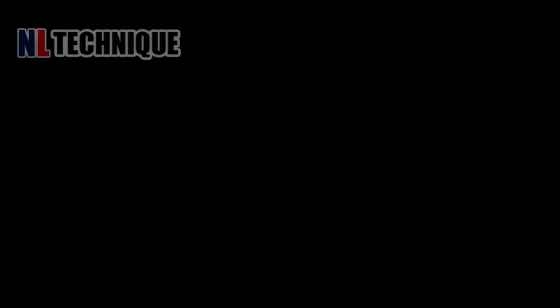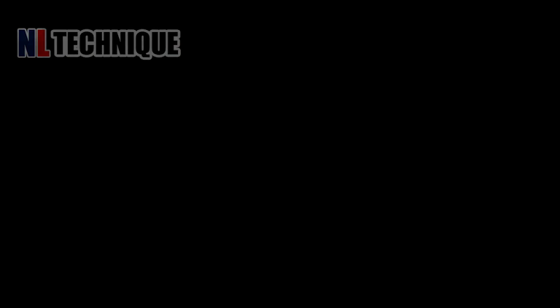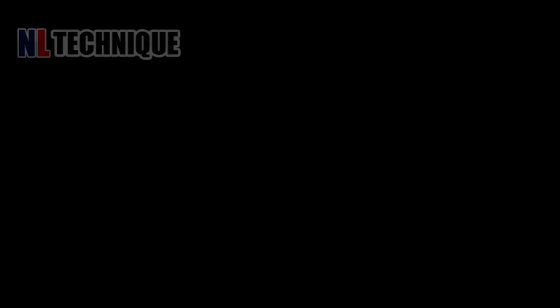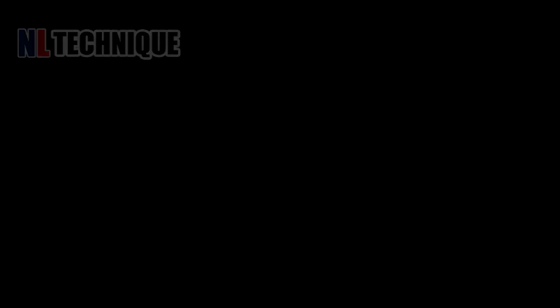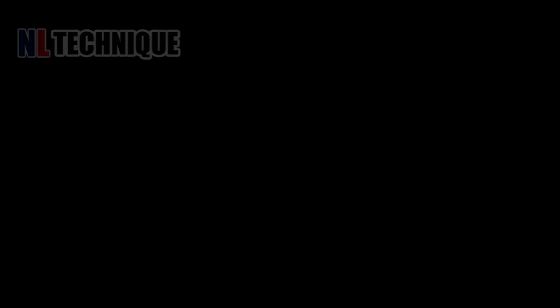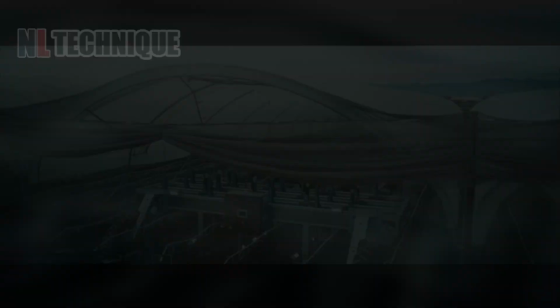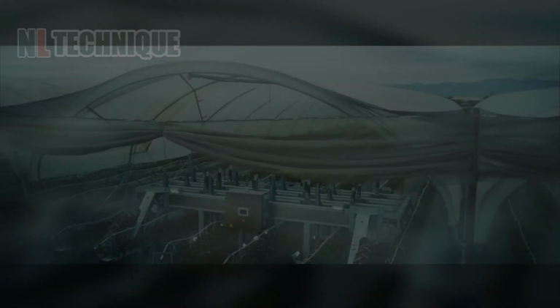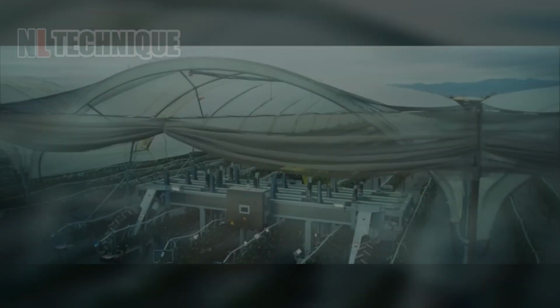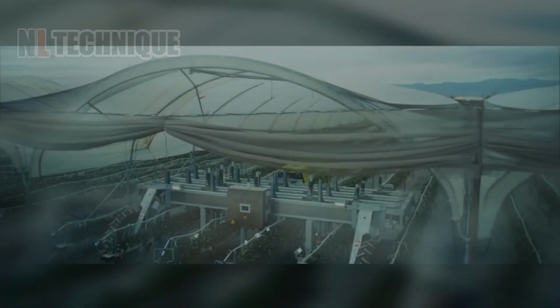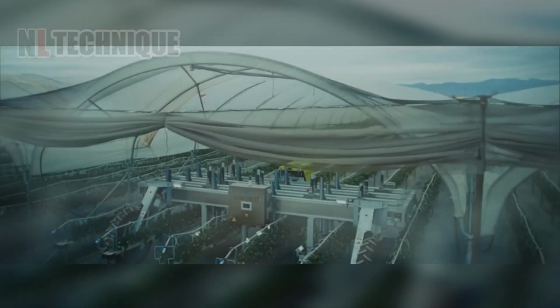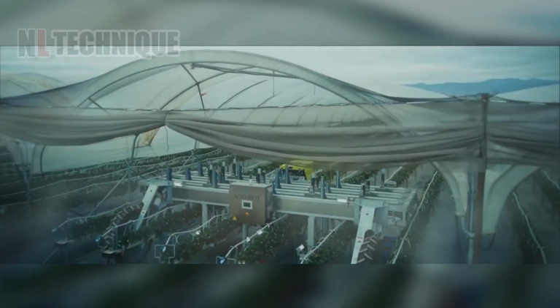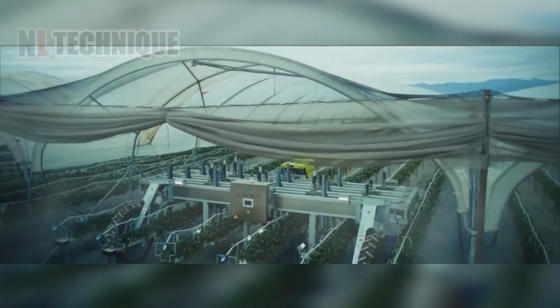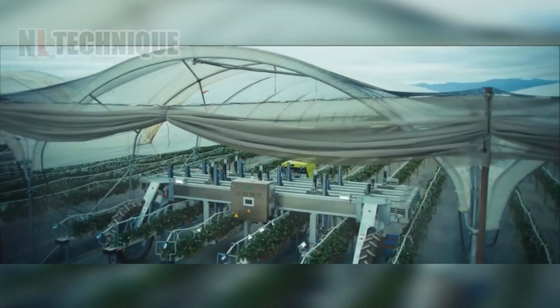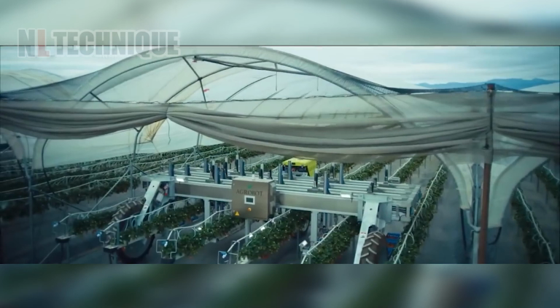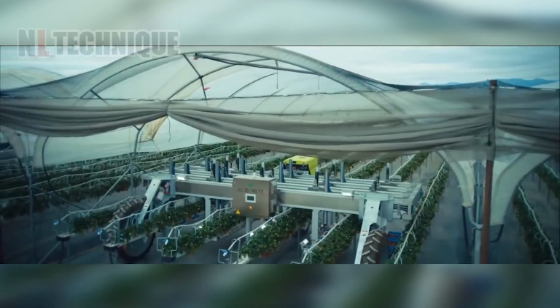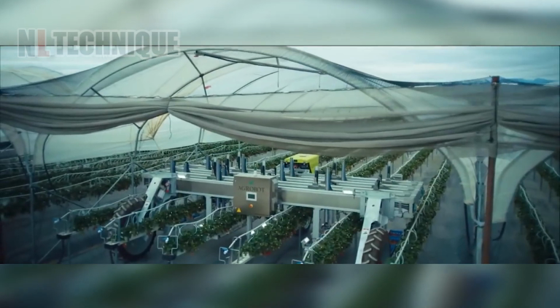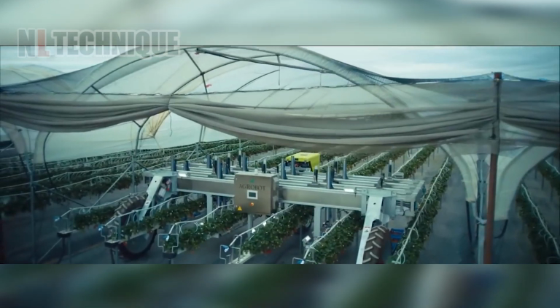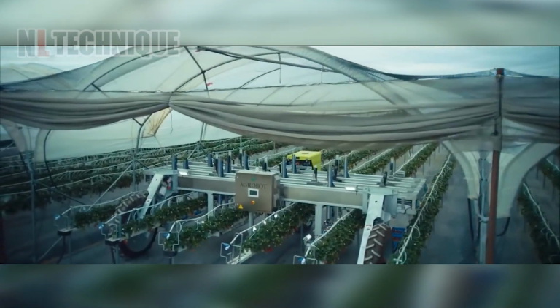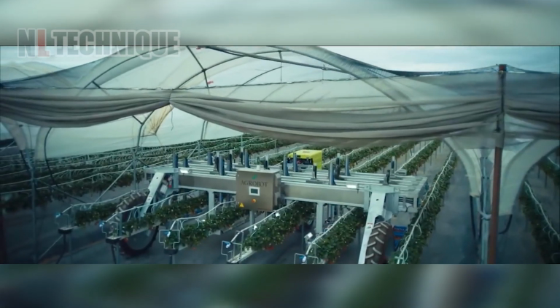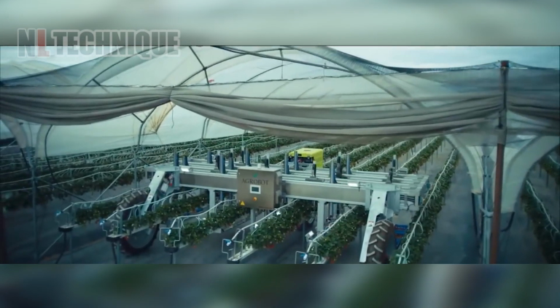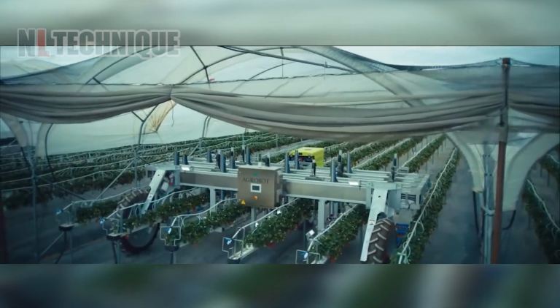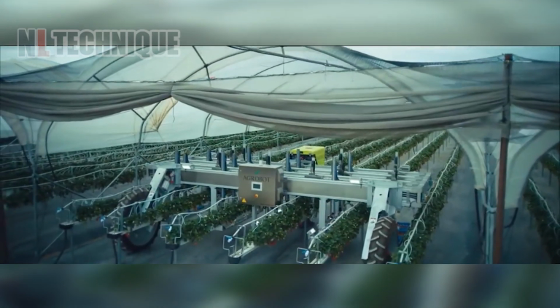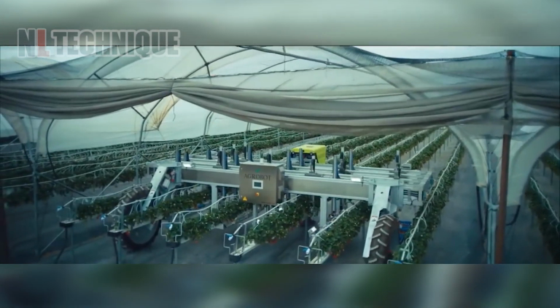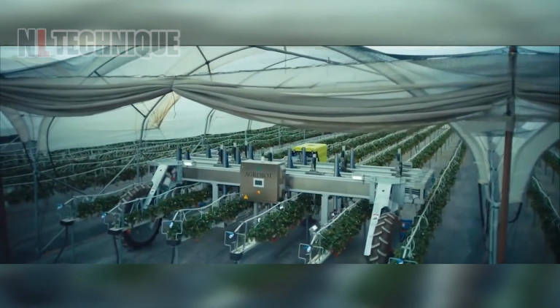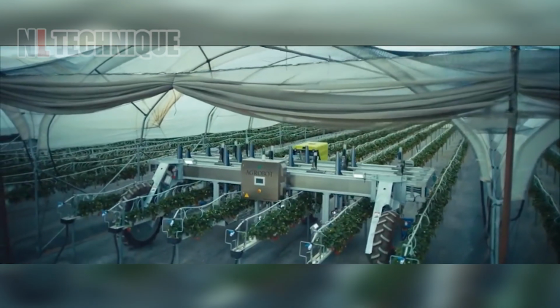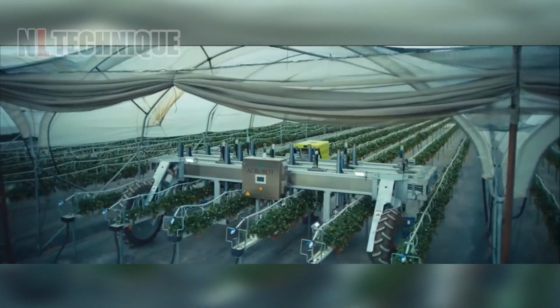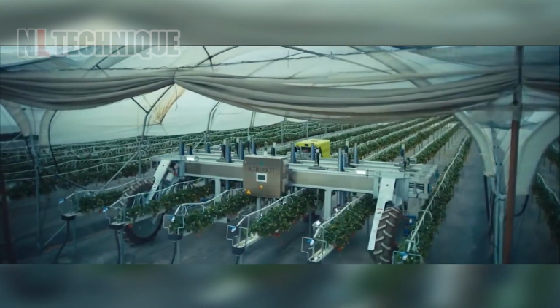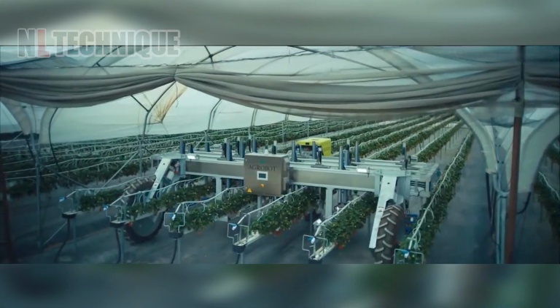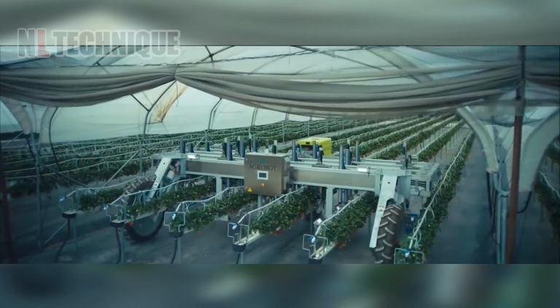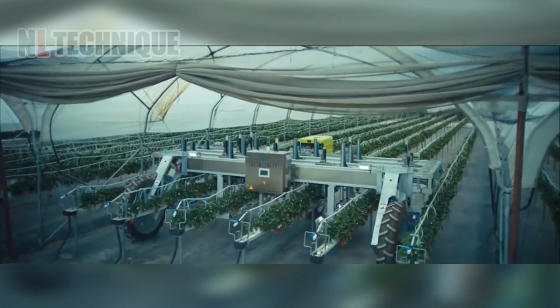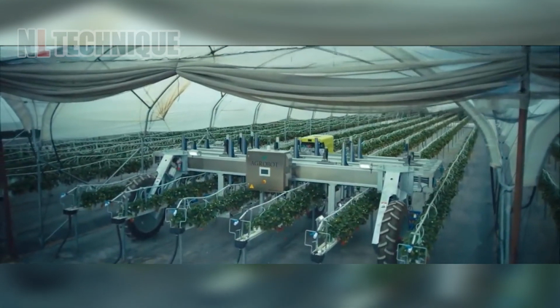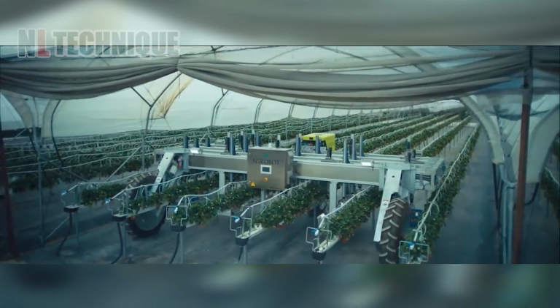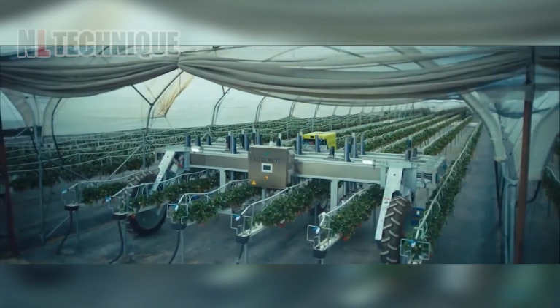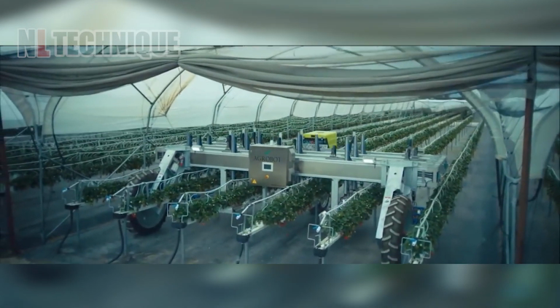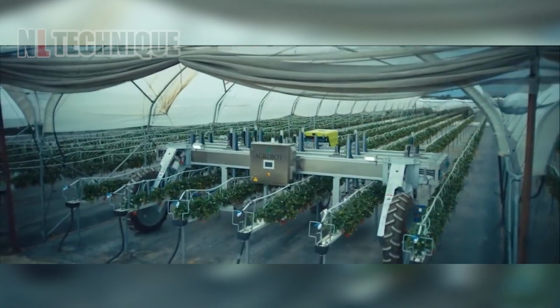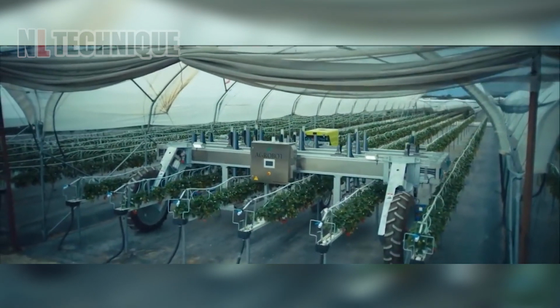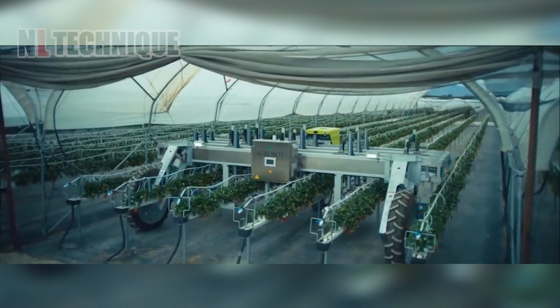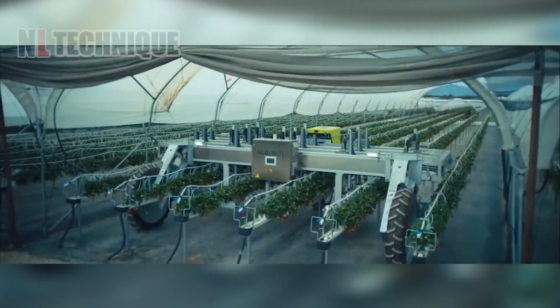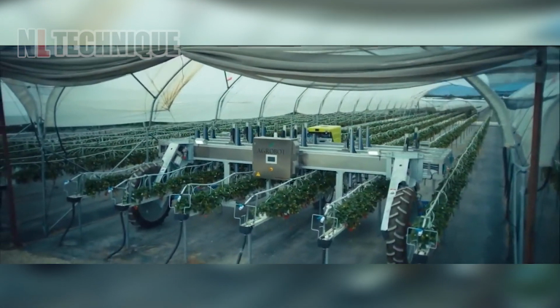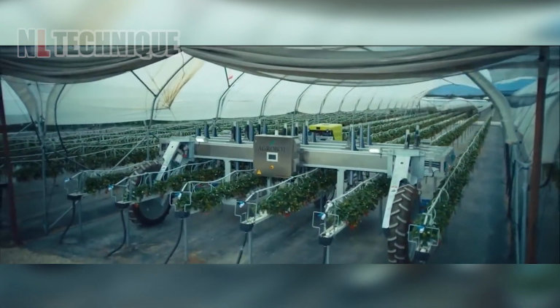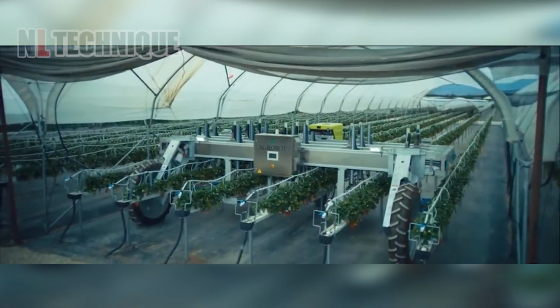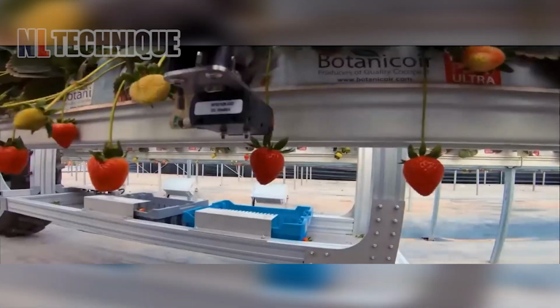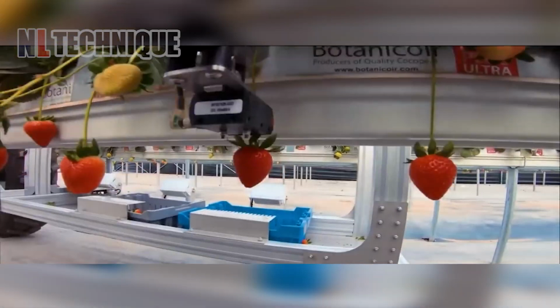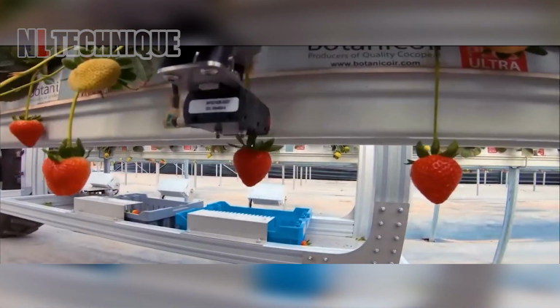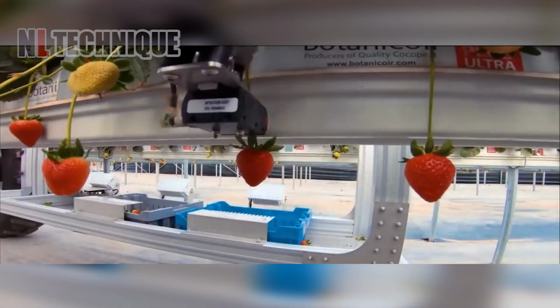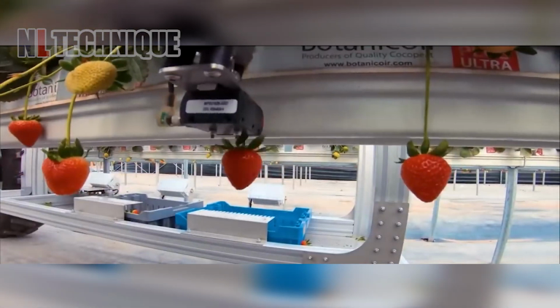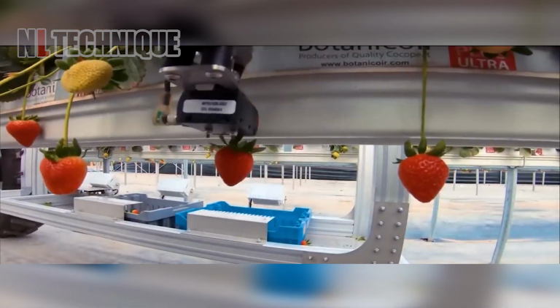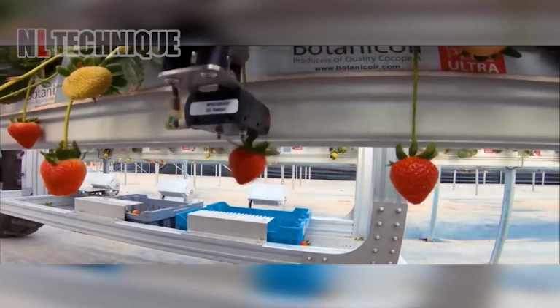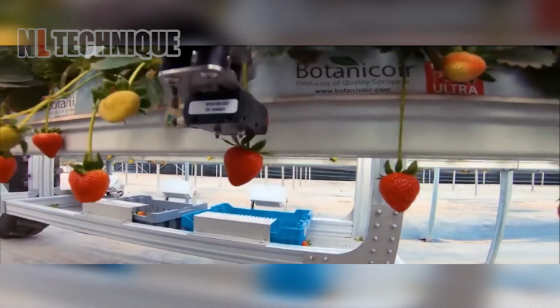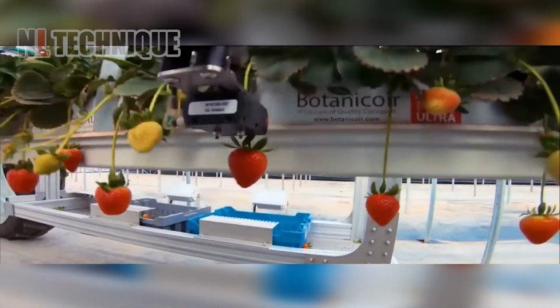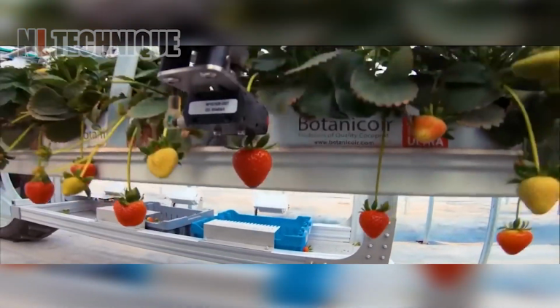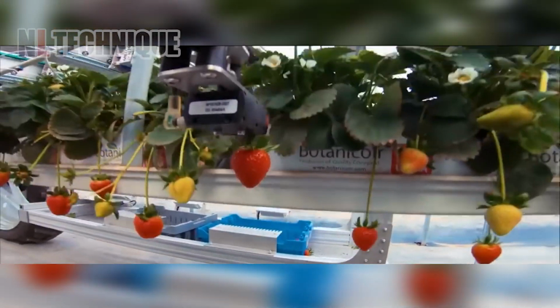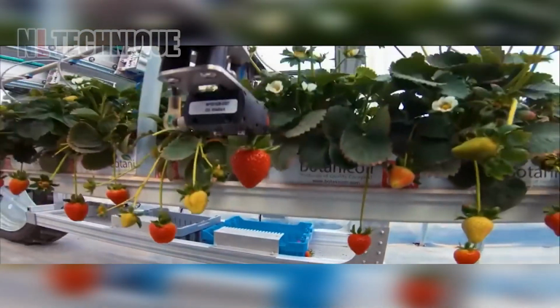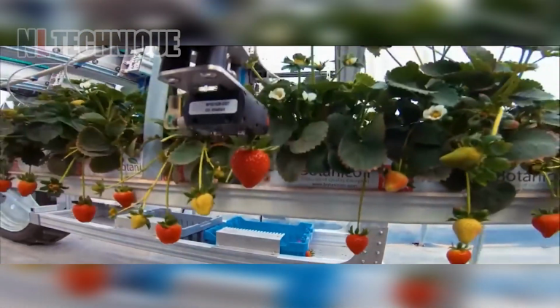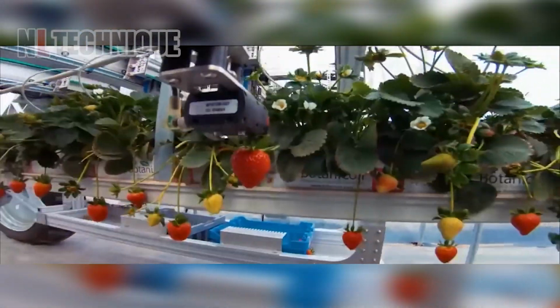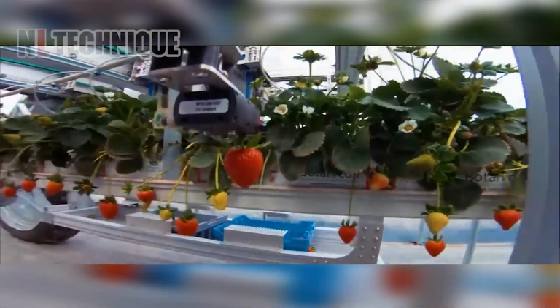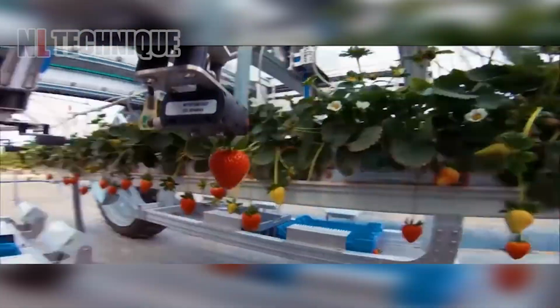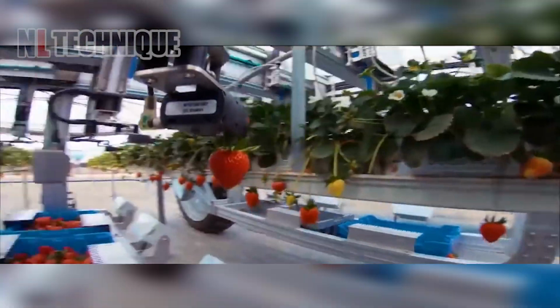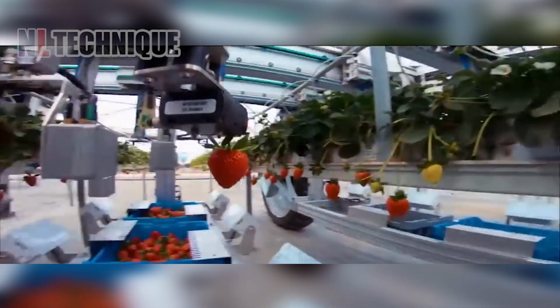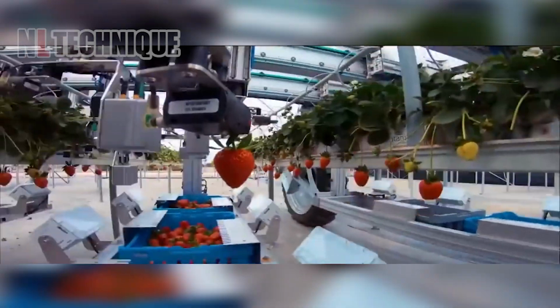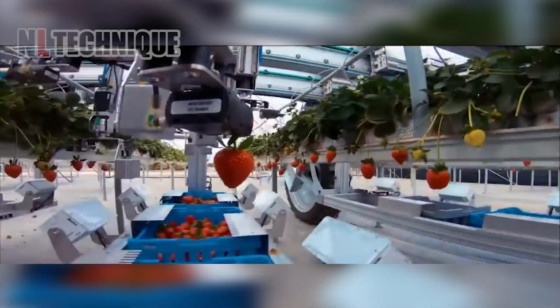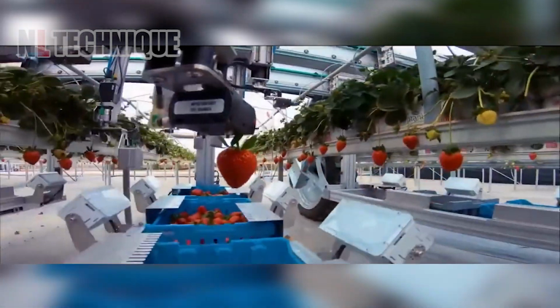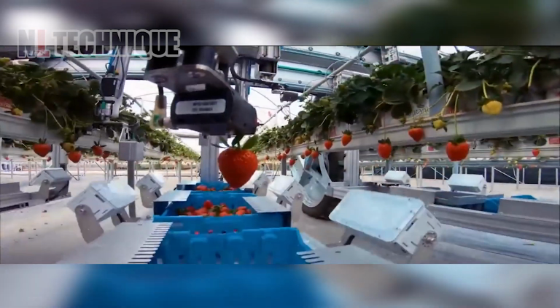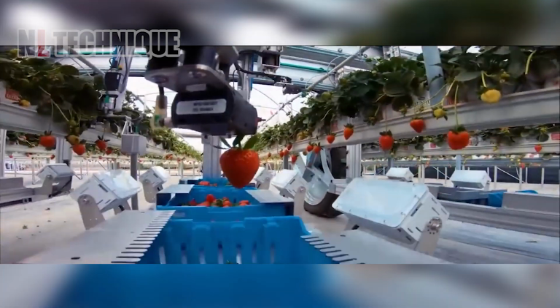Let's take a look at the future of strawberry farming with a greenhouse robot meticulously harvesting ripe berries with precision and efficiency.